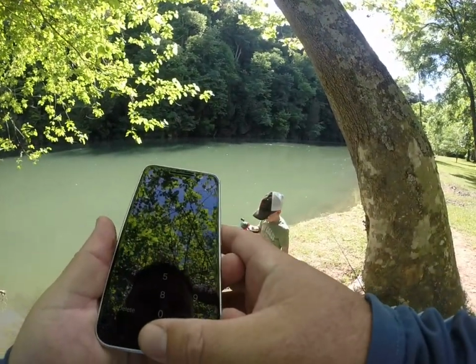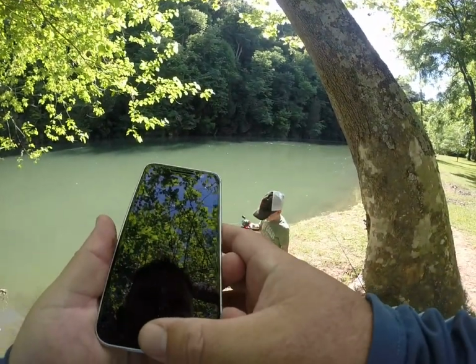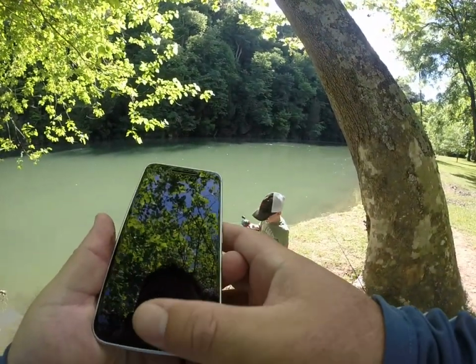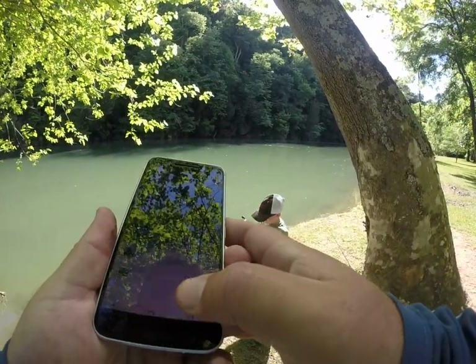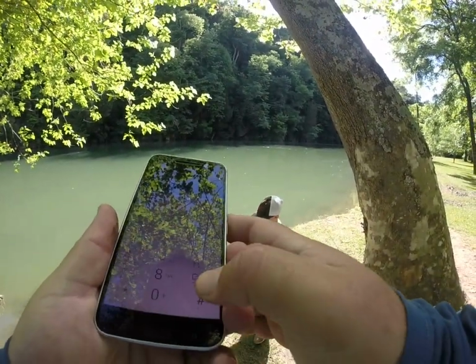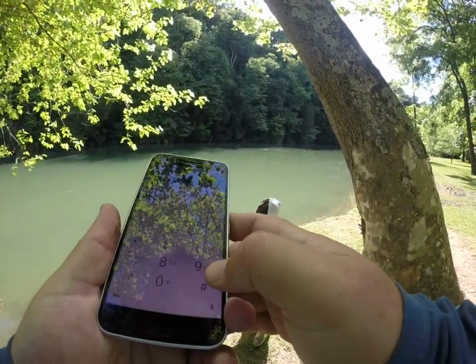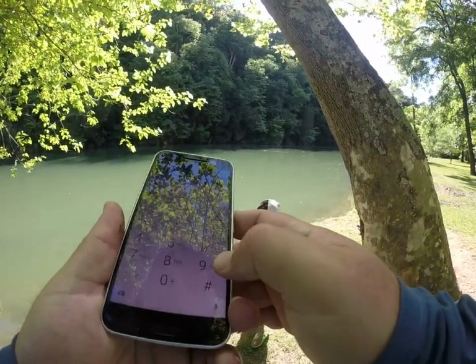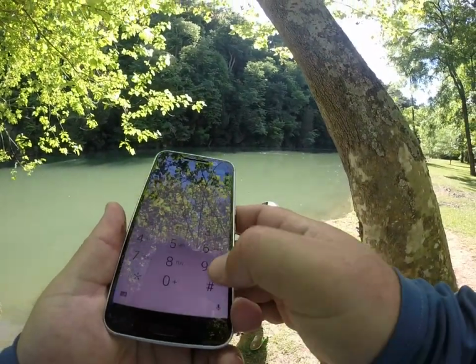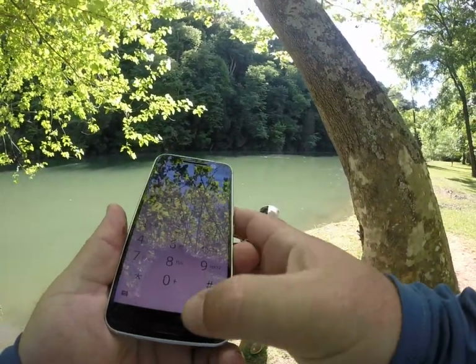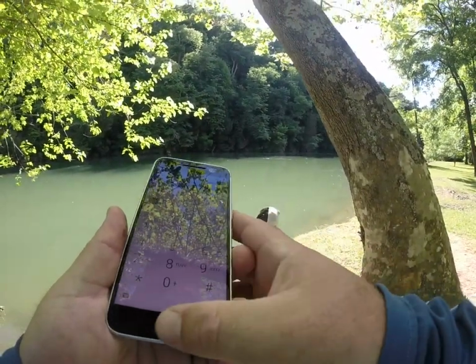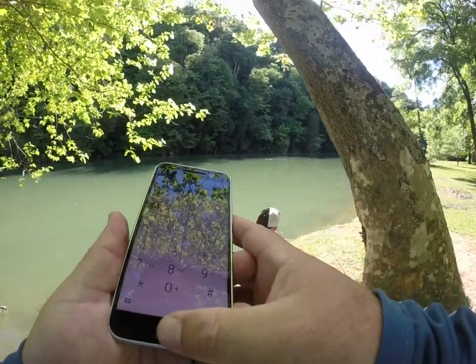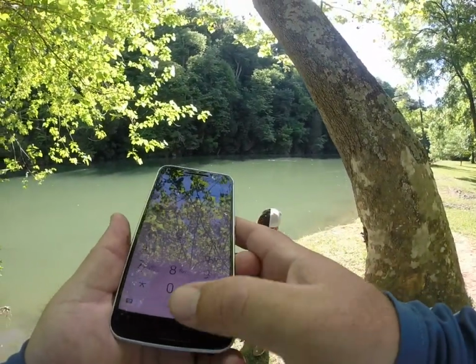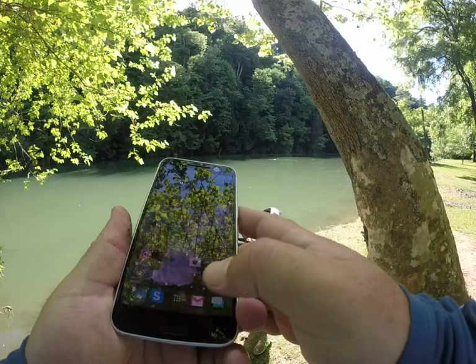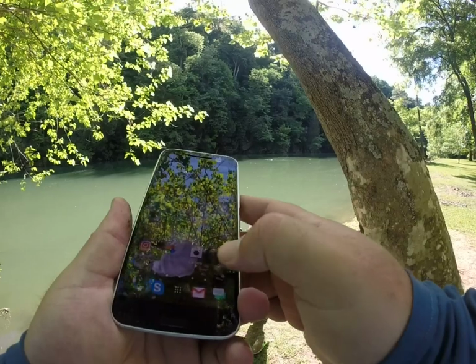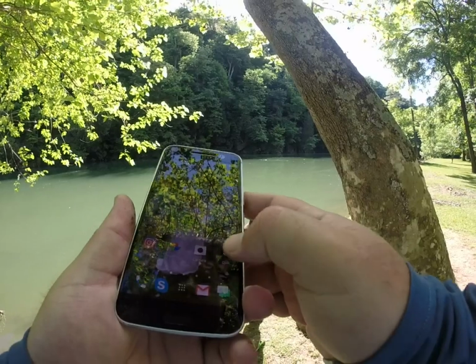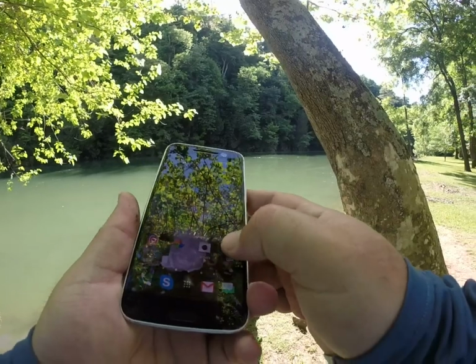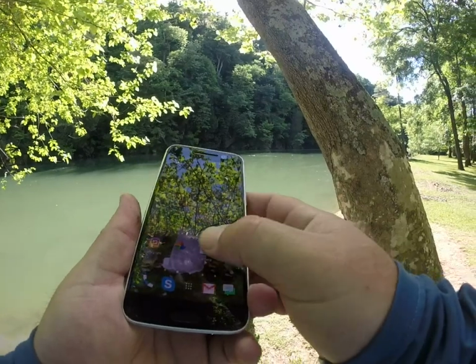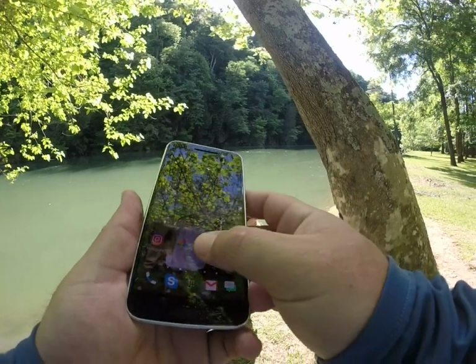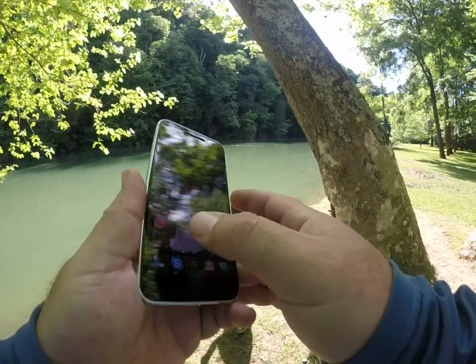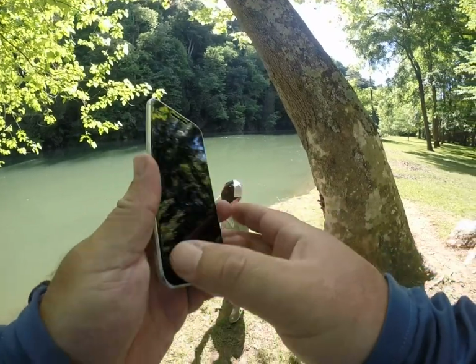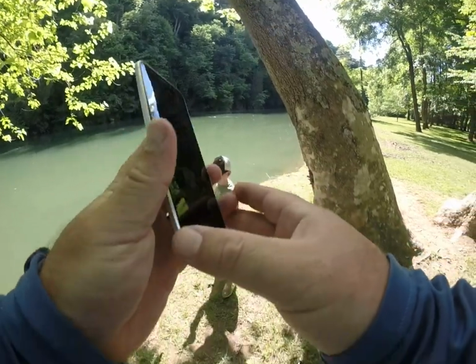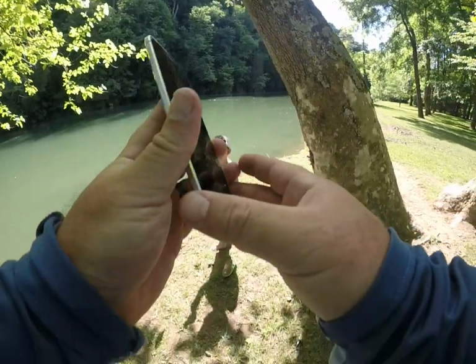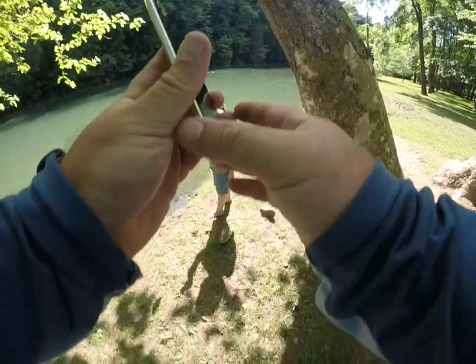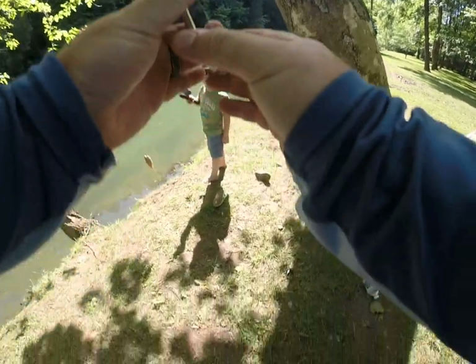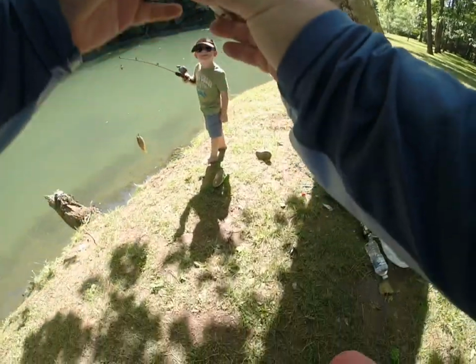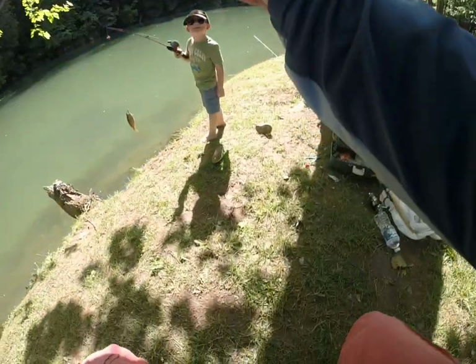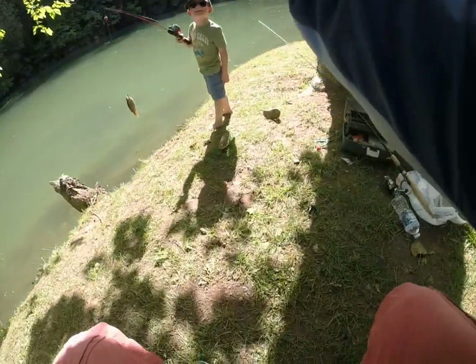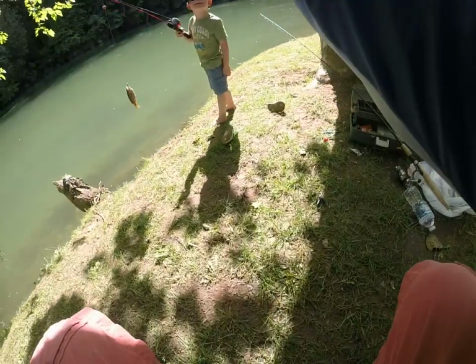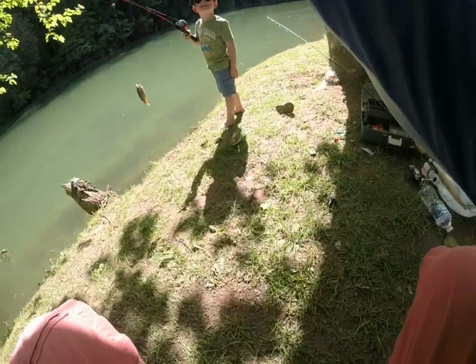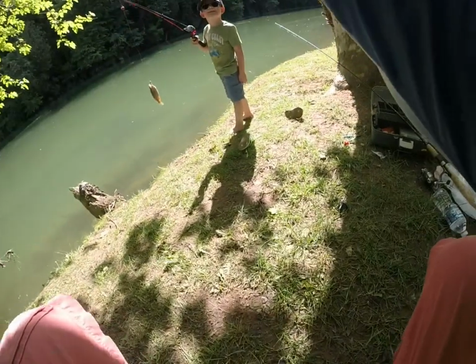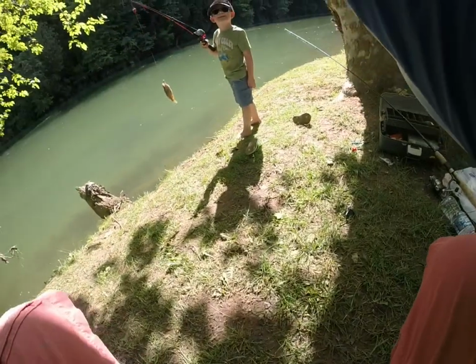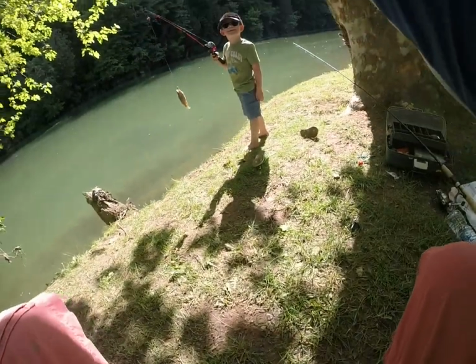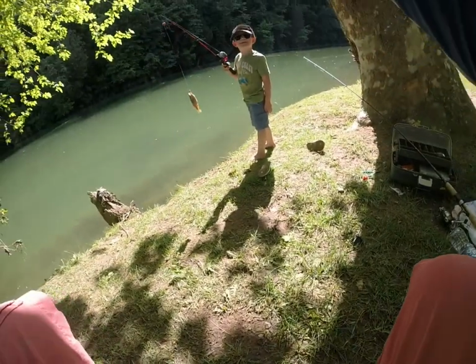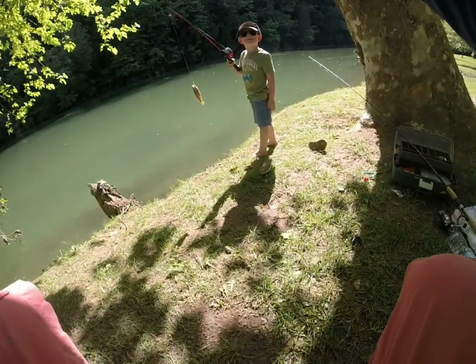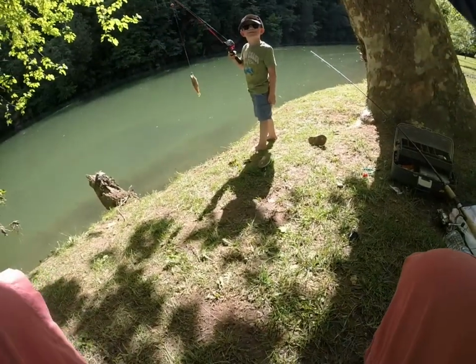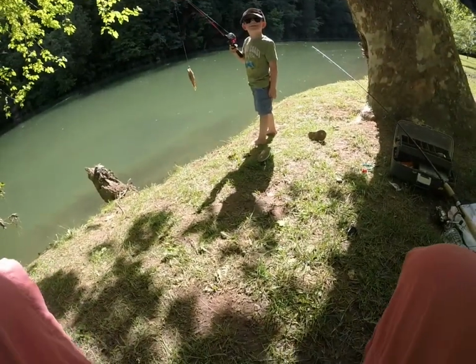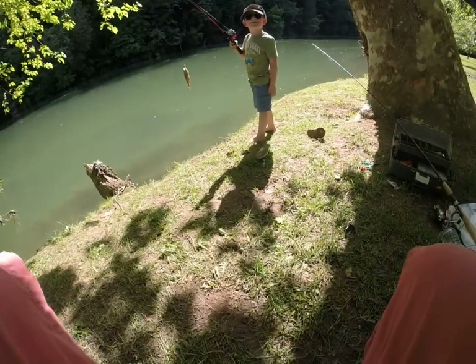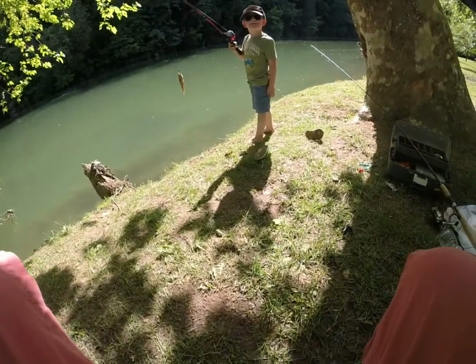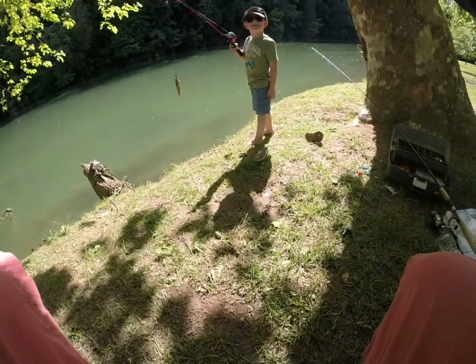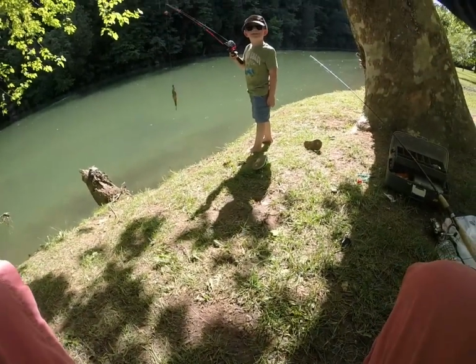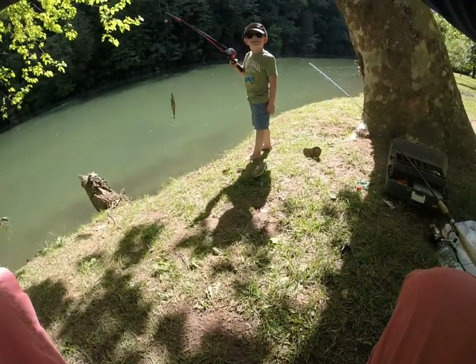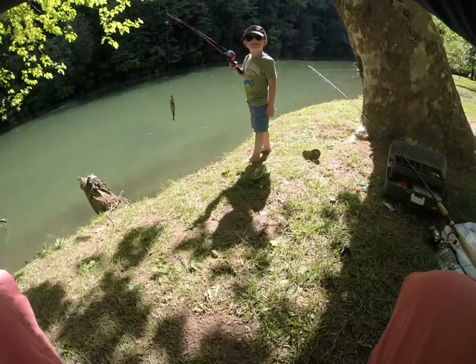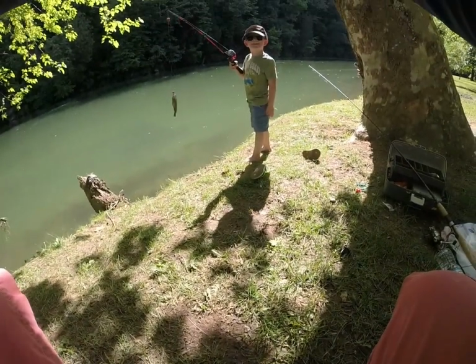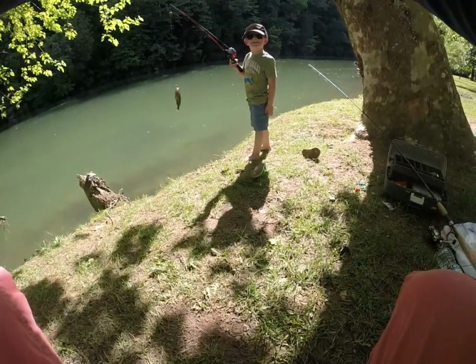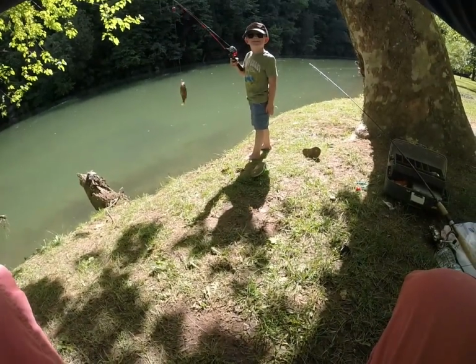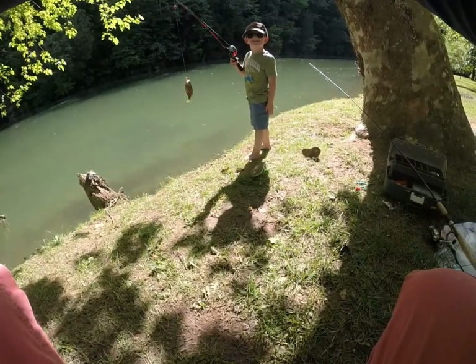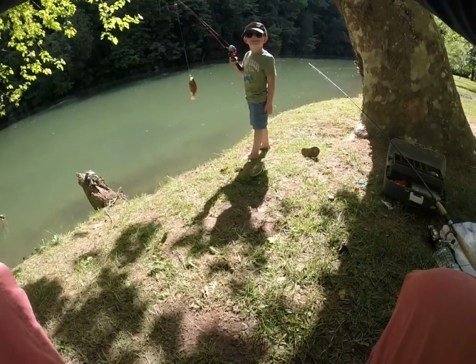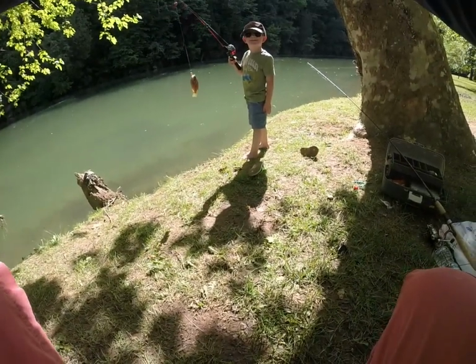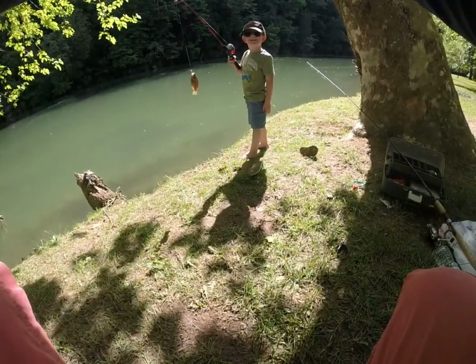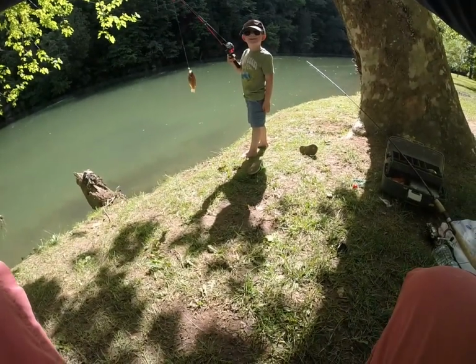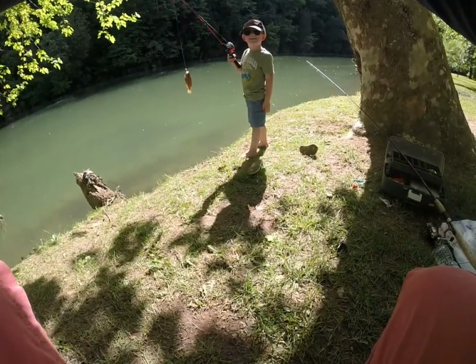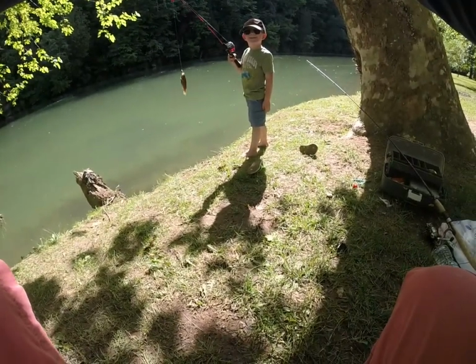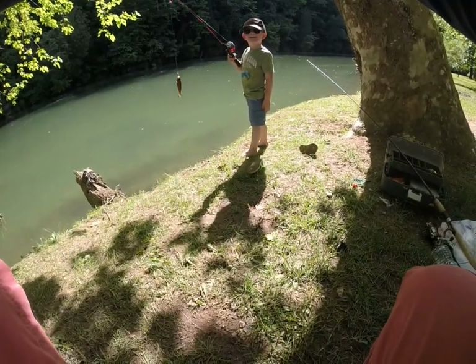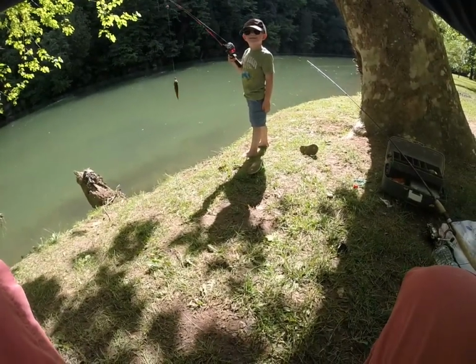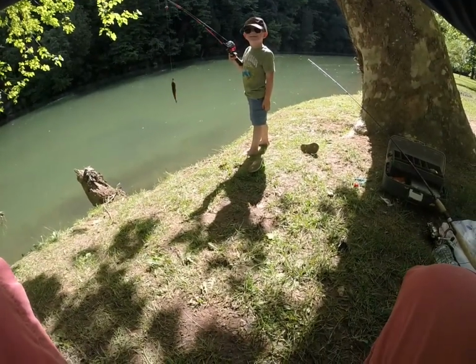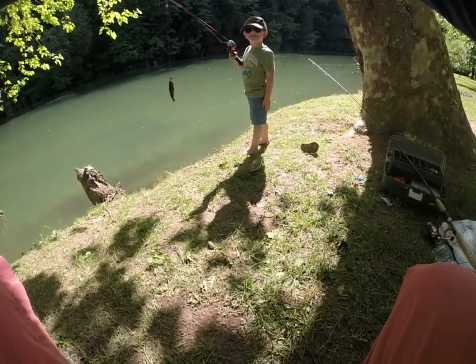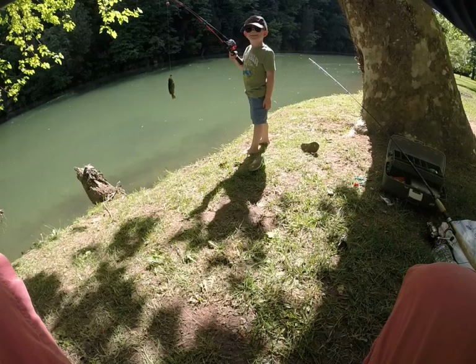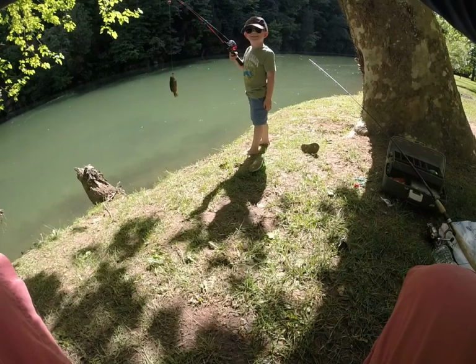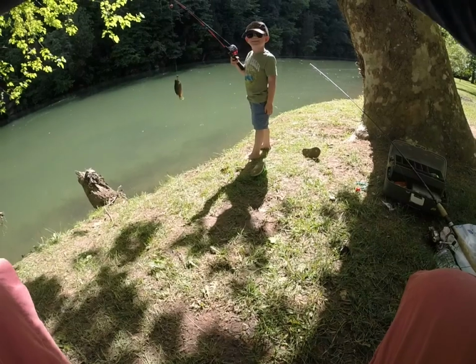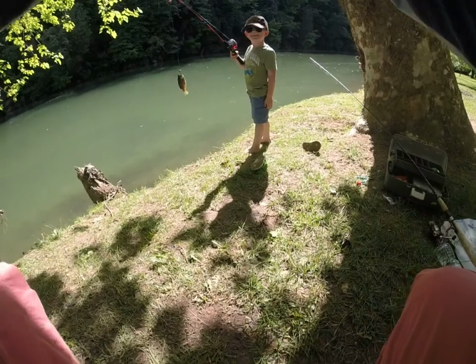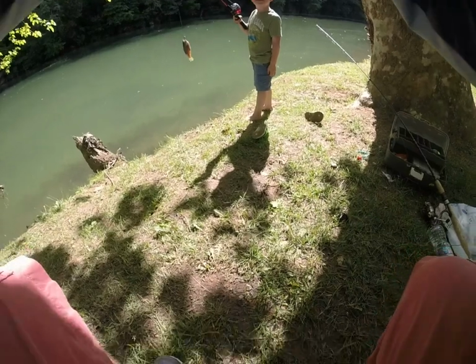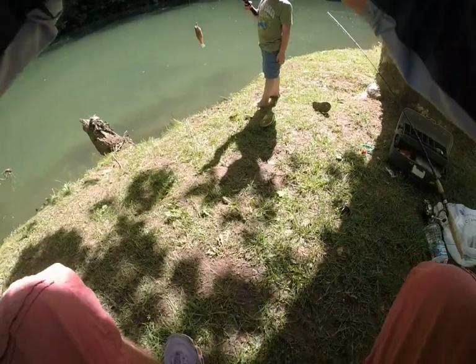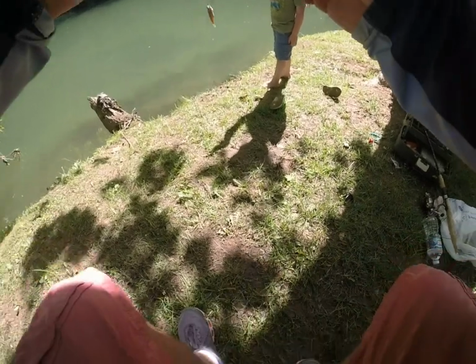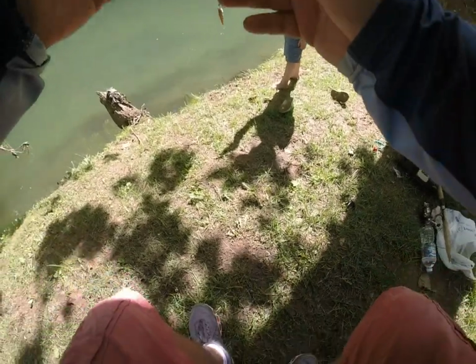I caught one! All right, hold the pole up a little bit. Ready? Ready? All right.